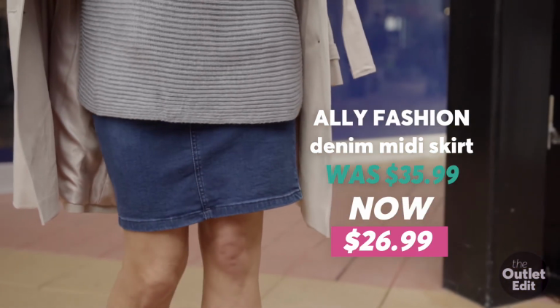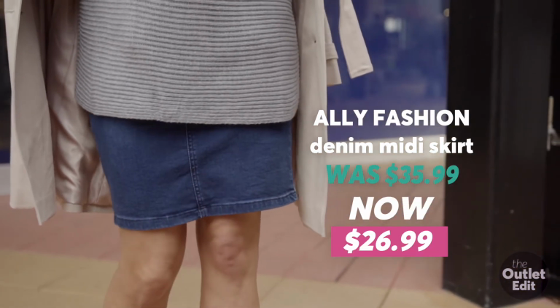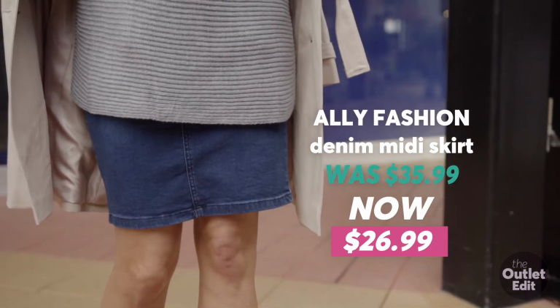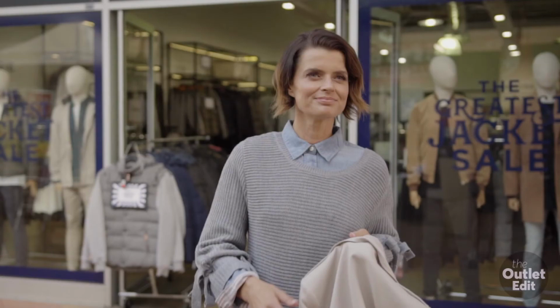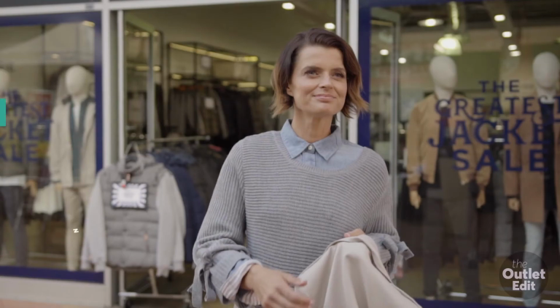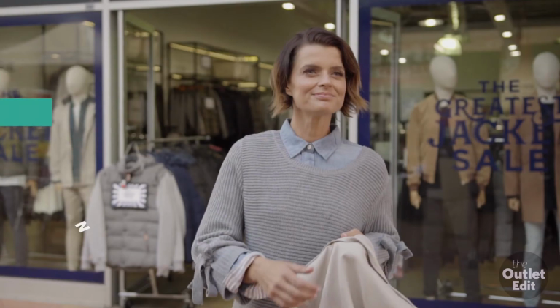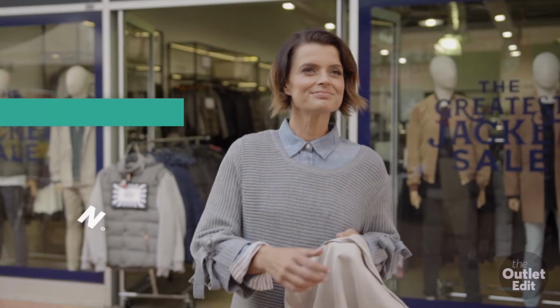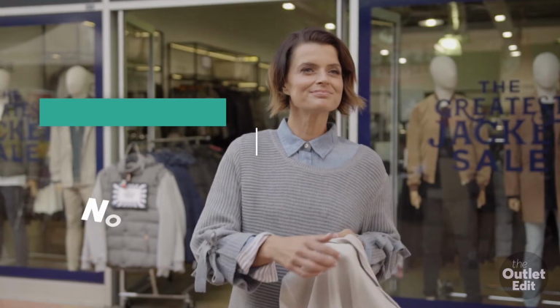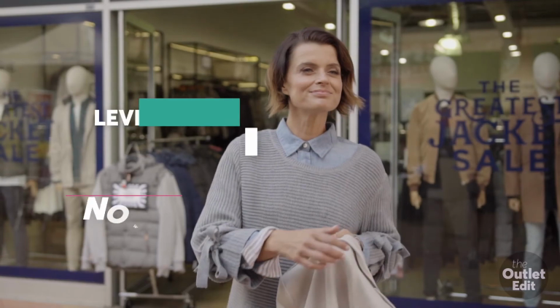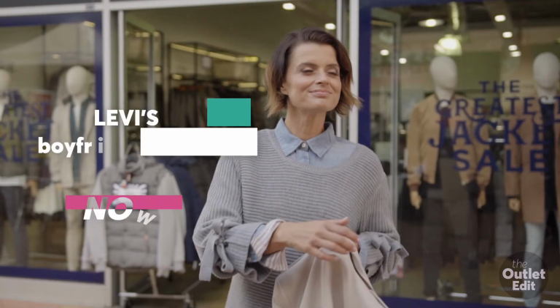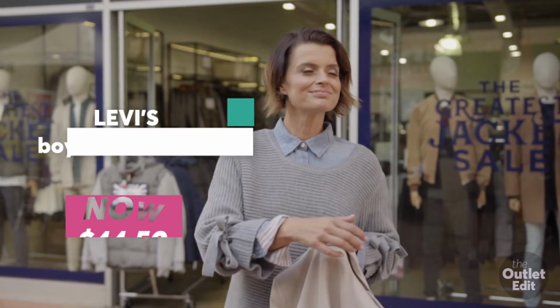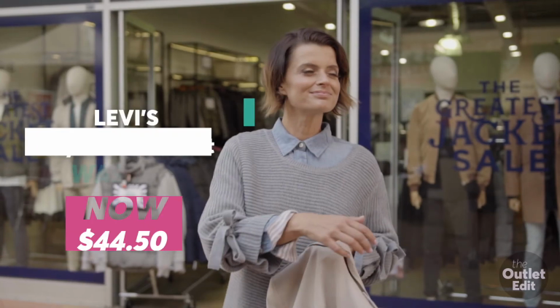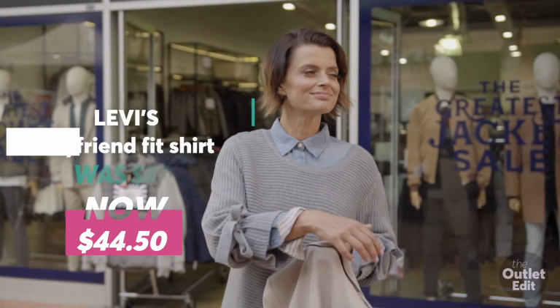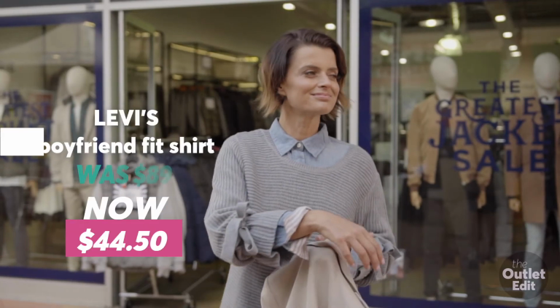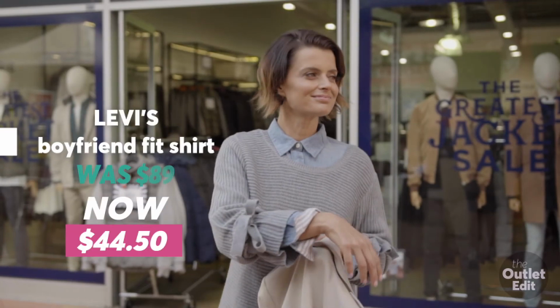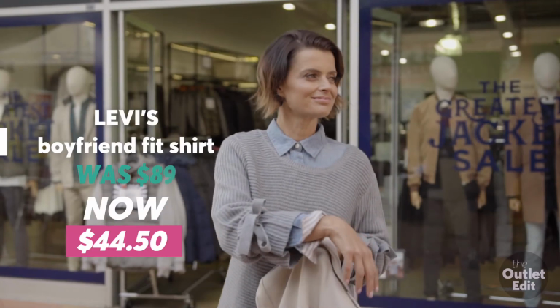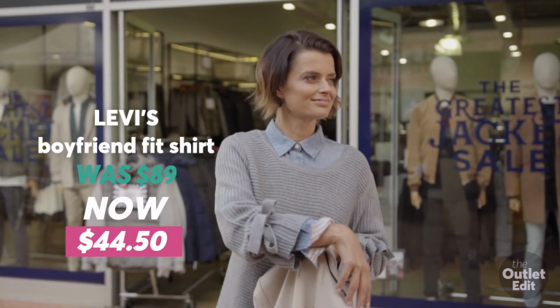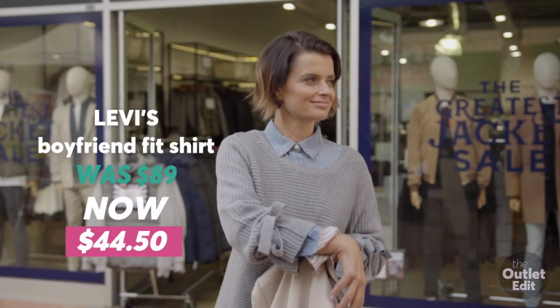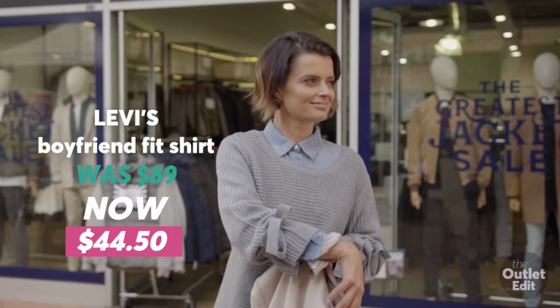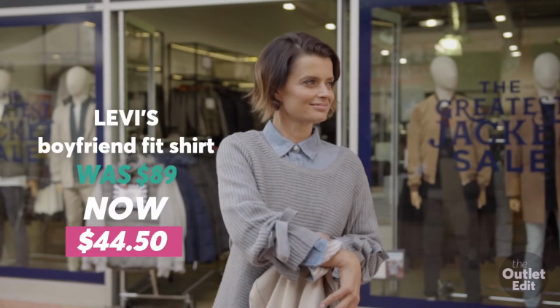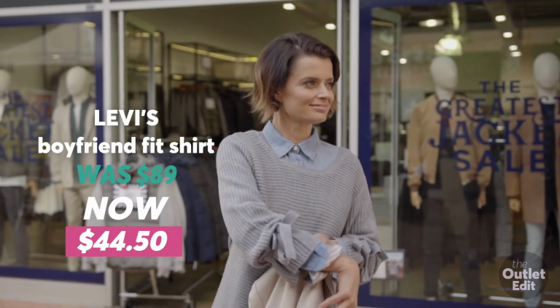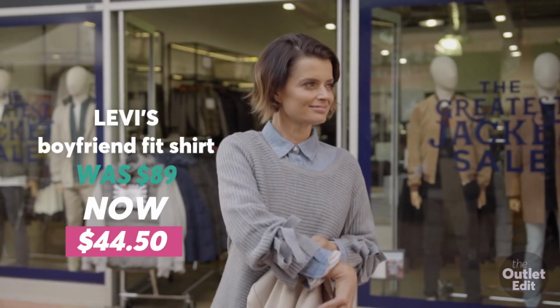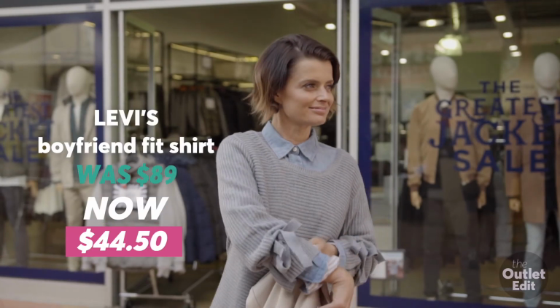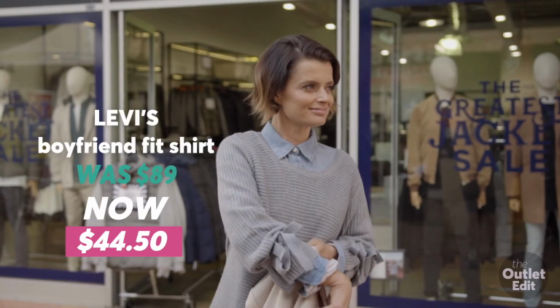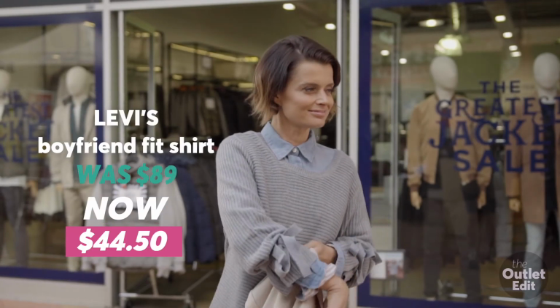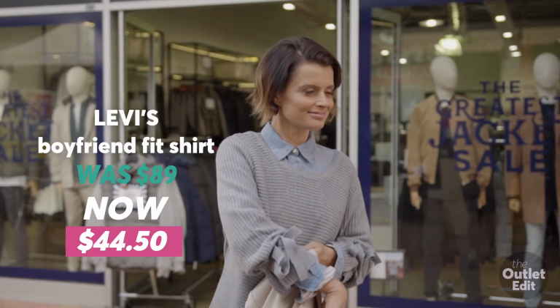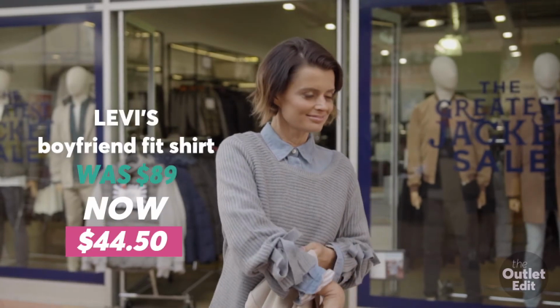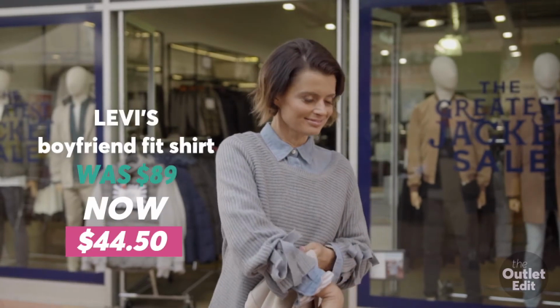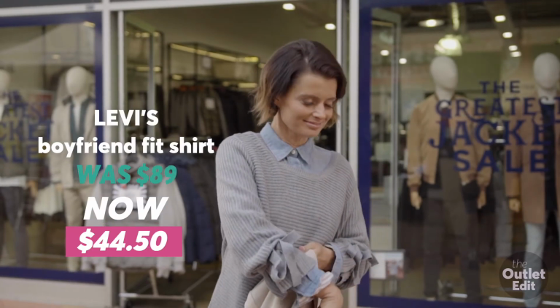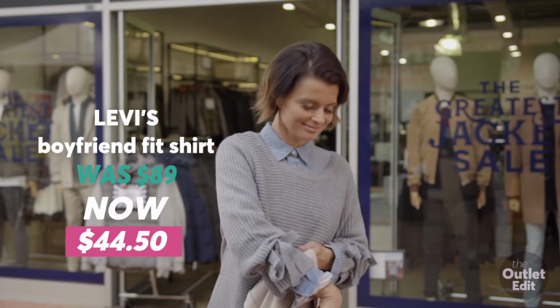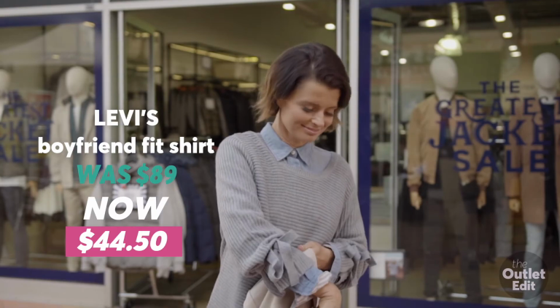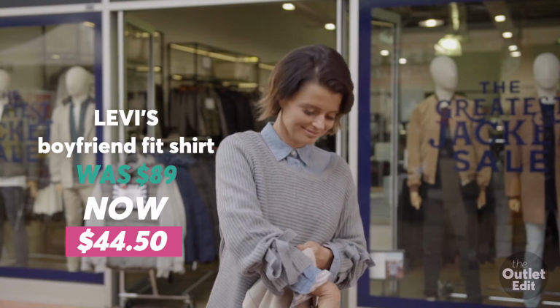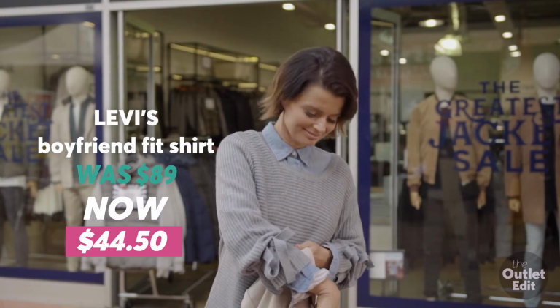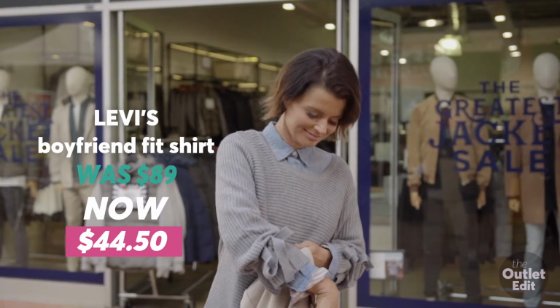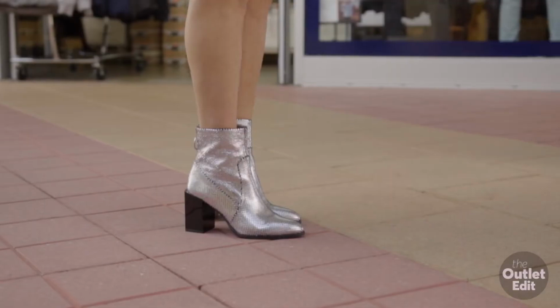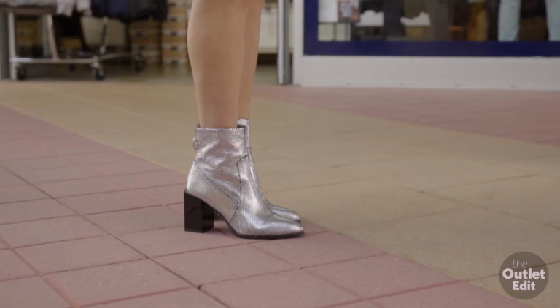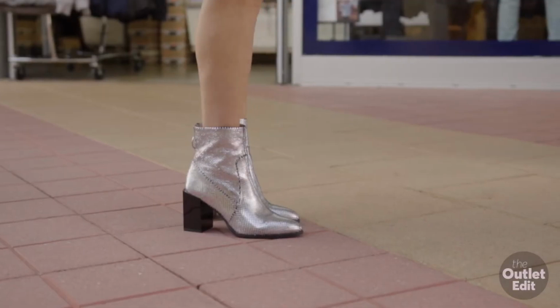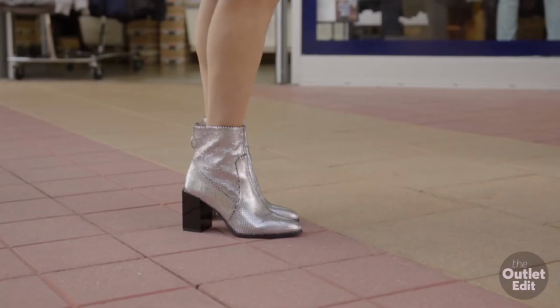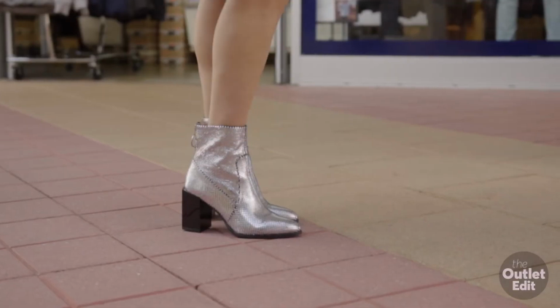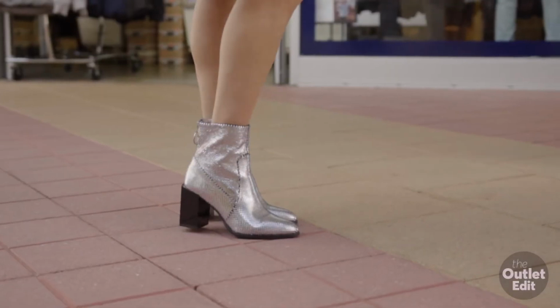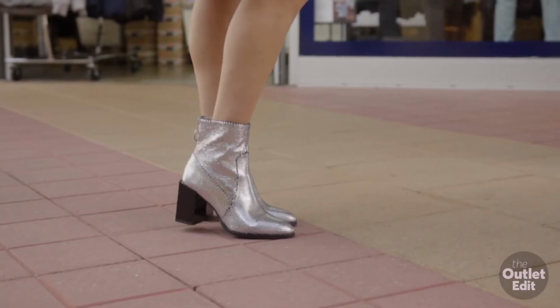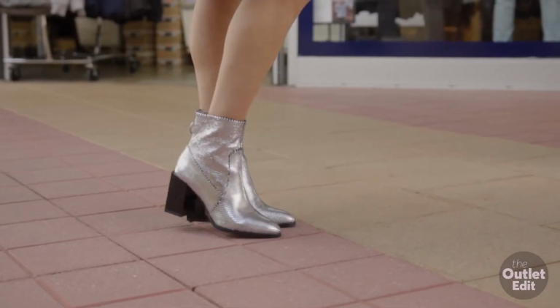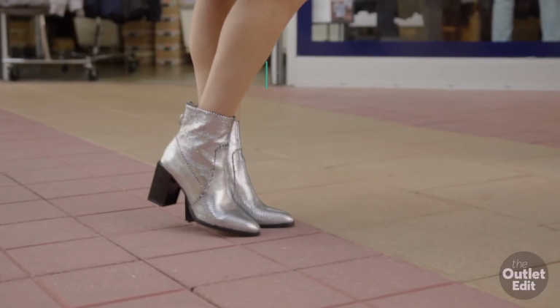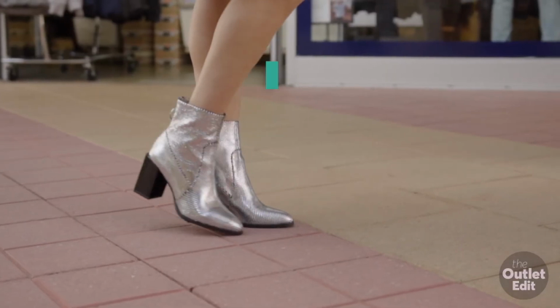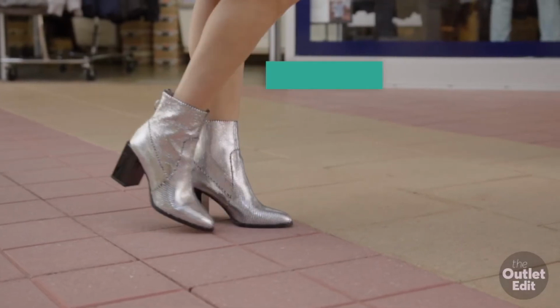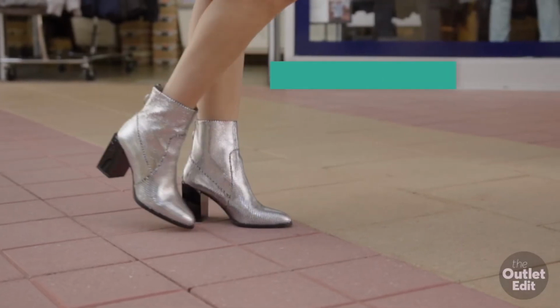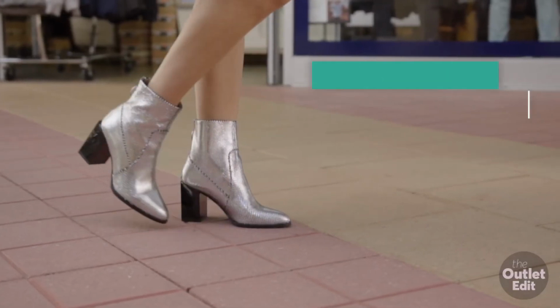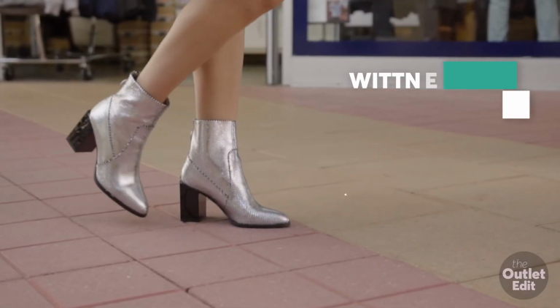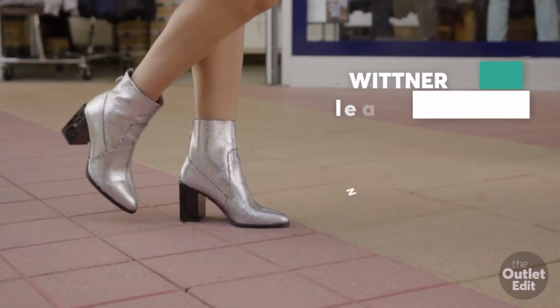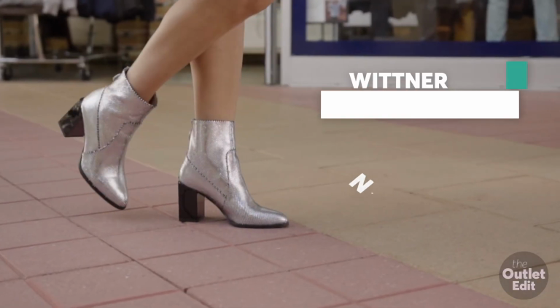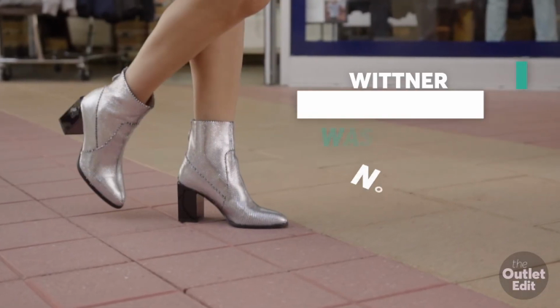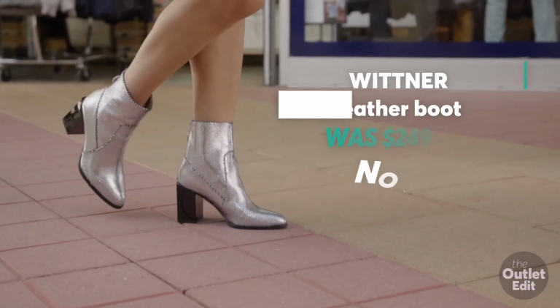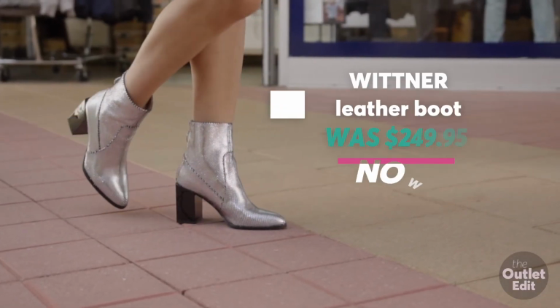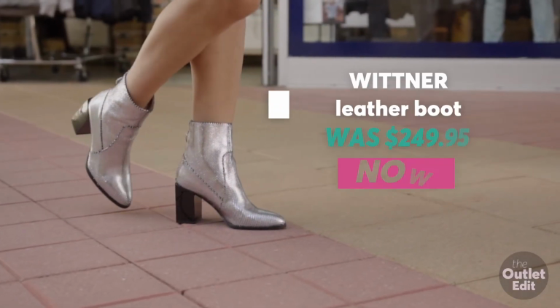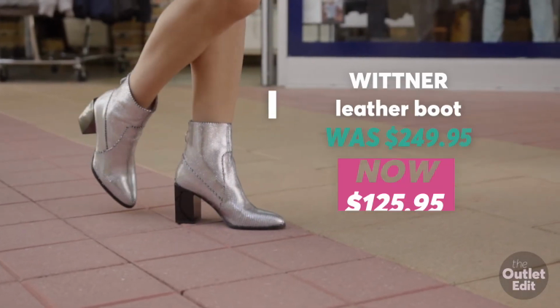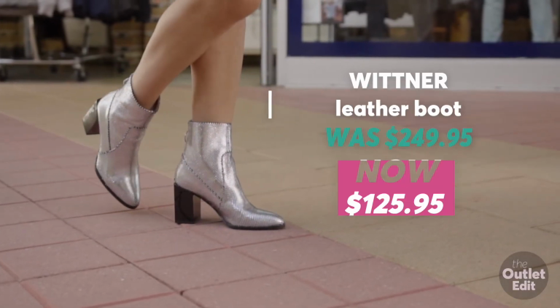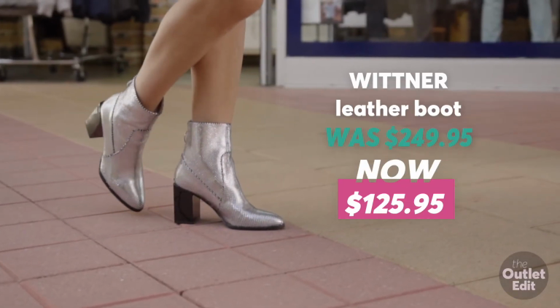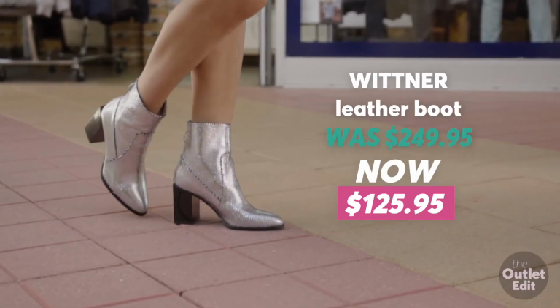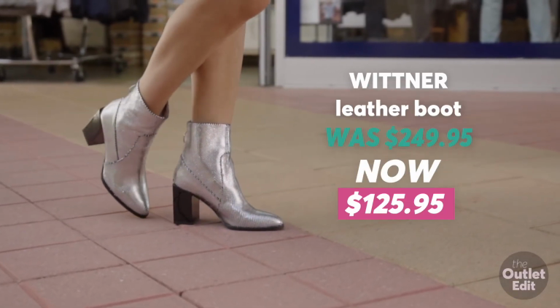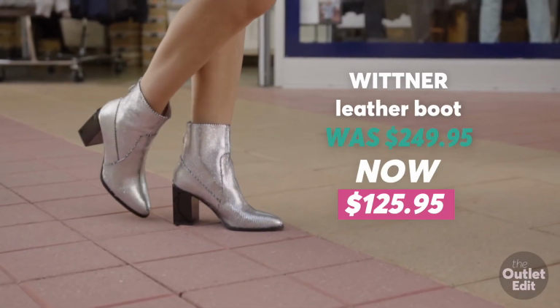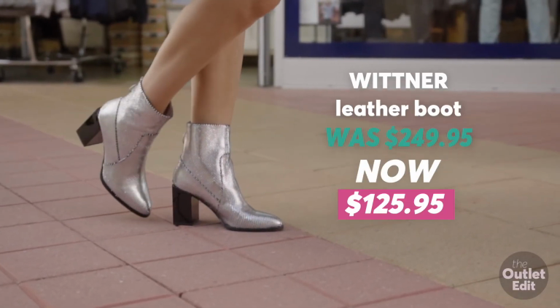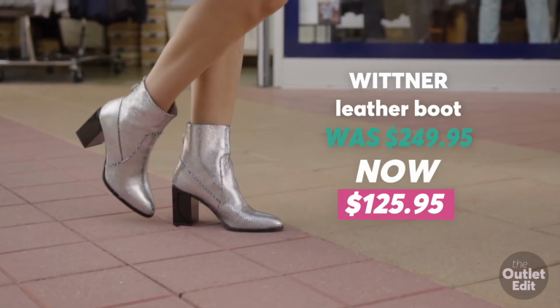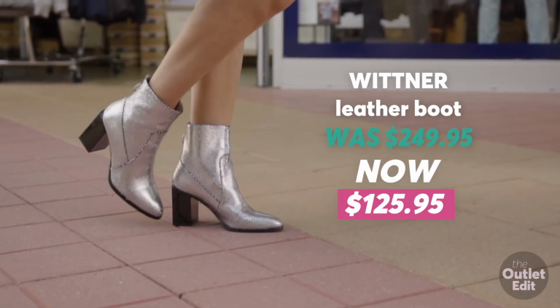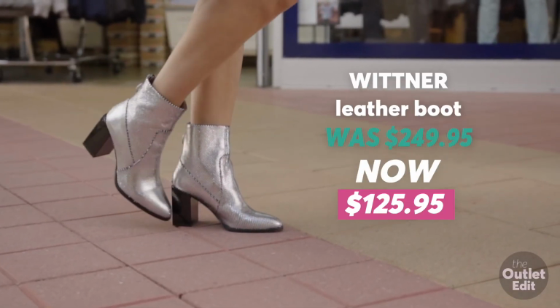Take a traditional look and have some fun with it. Make it contemporary with these boots from Wittner. Save over $100.